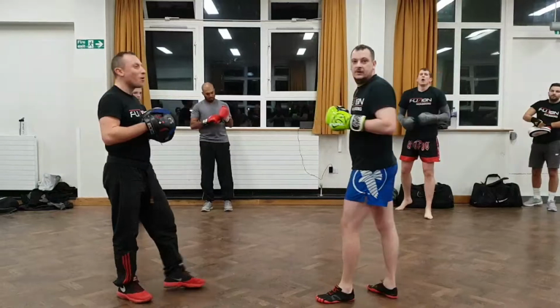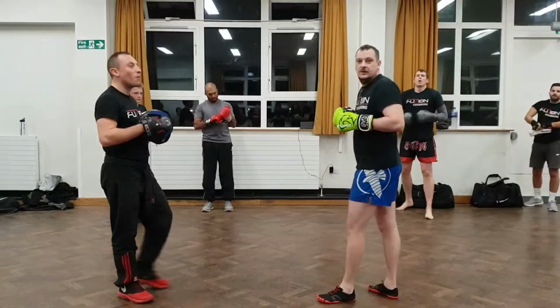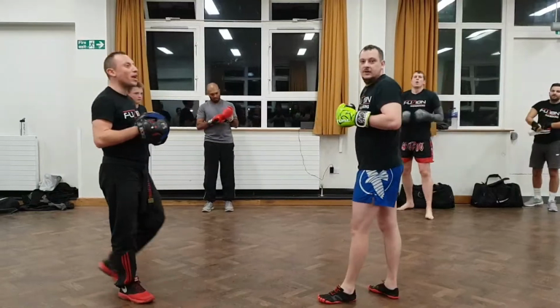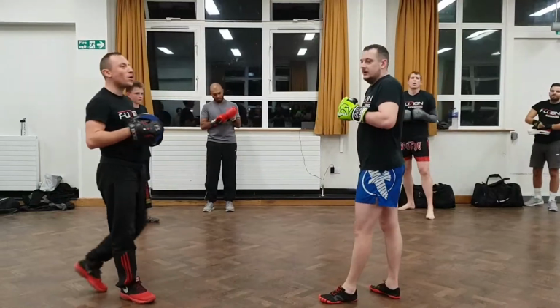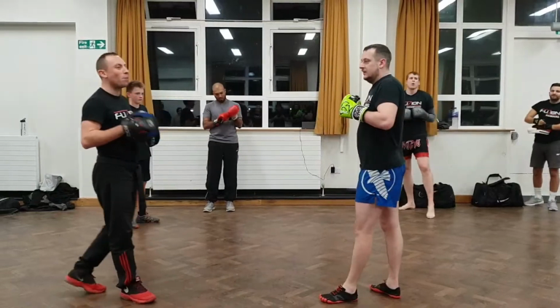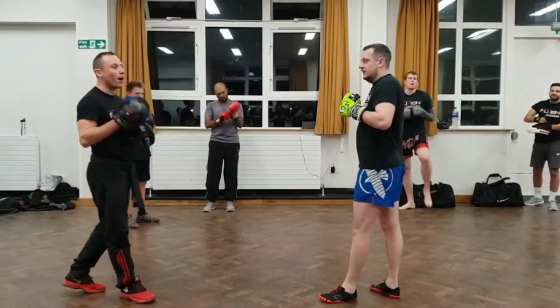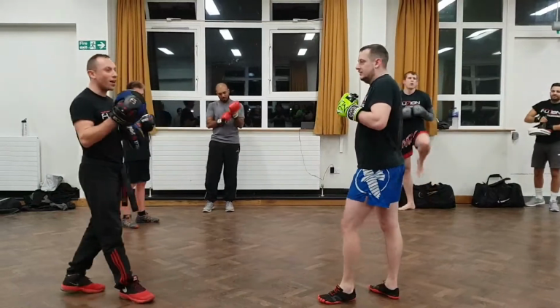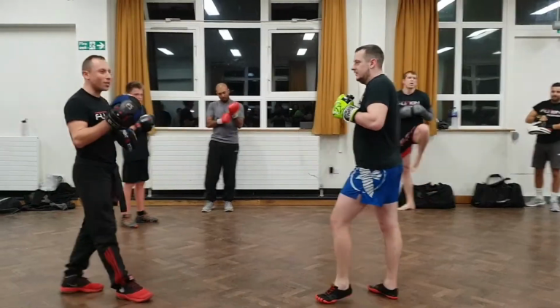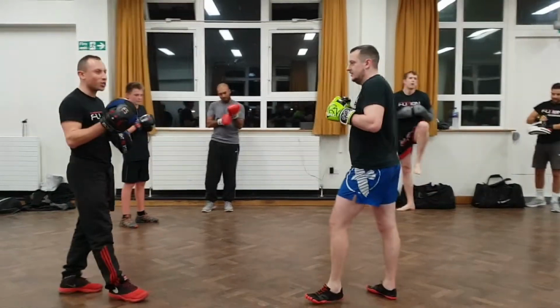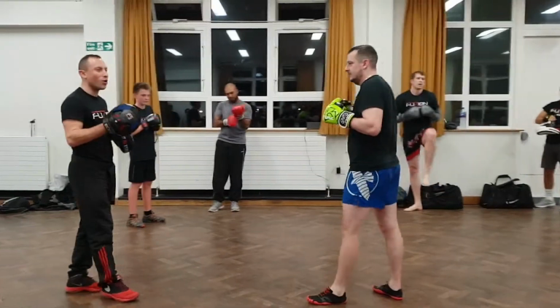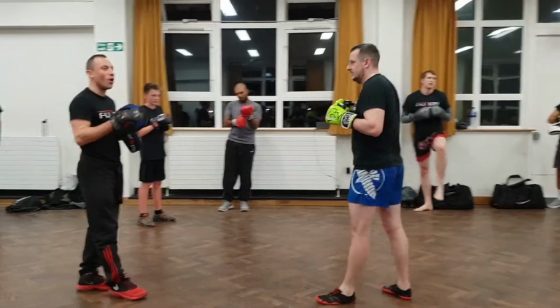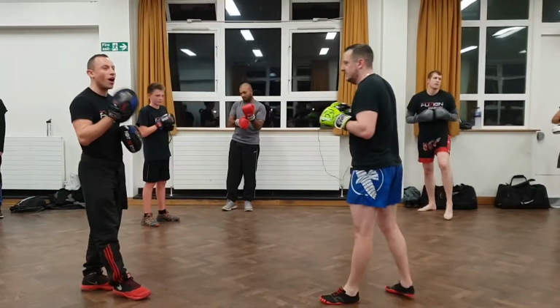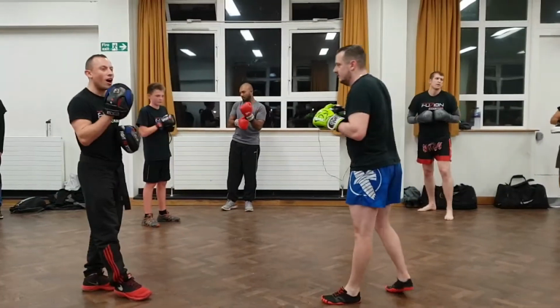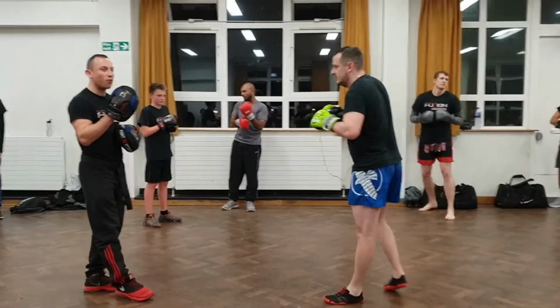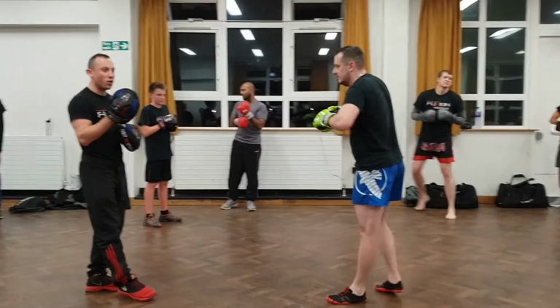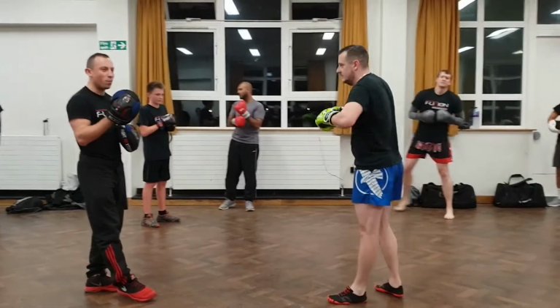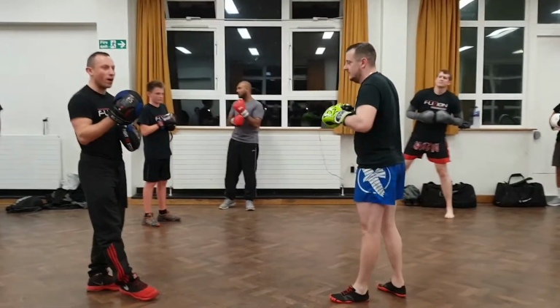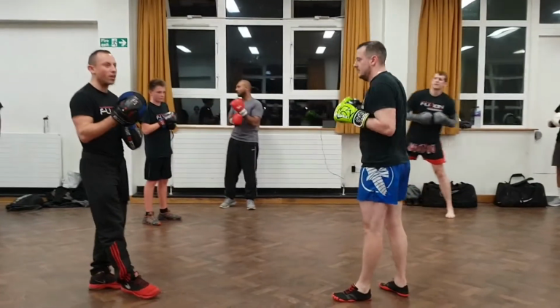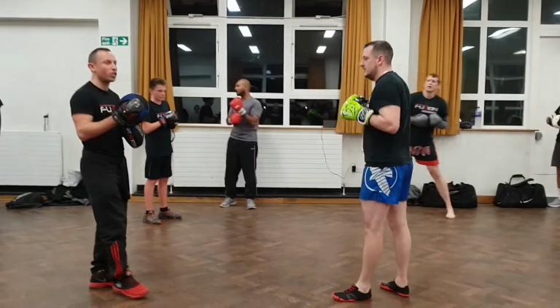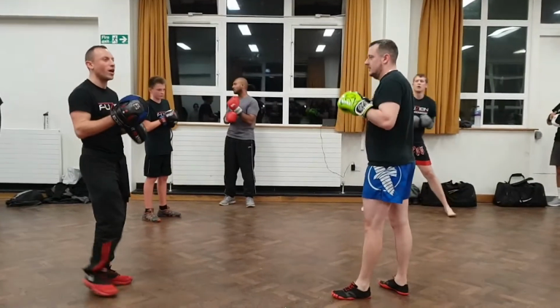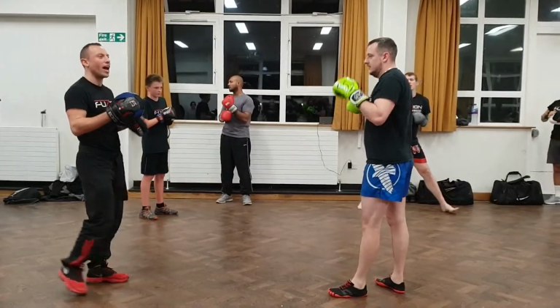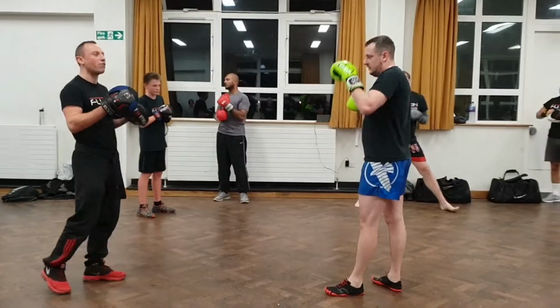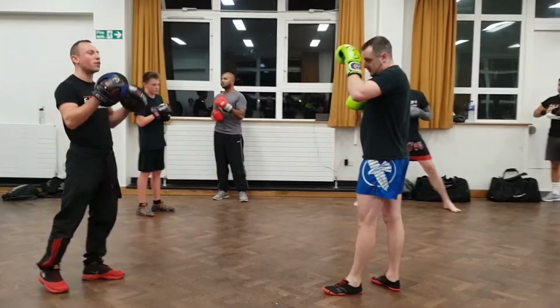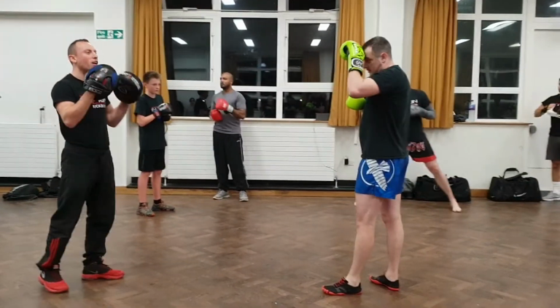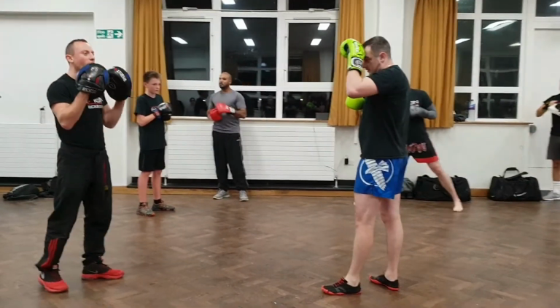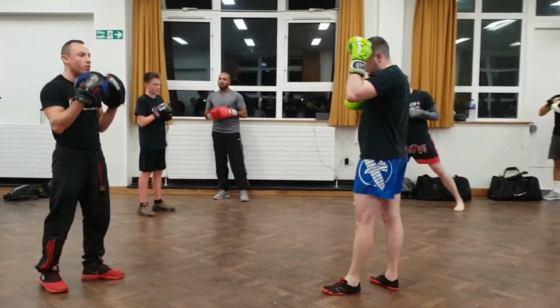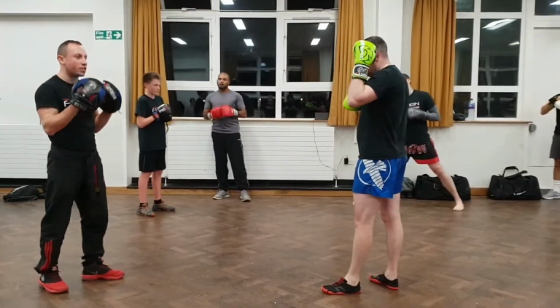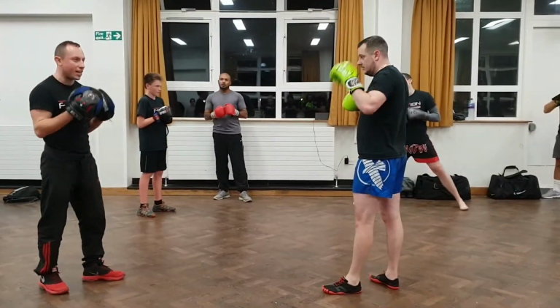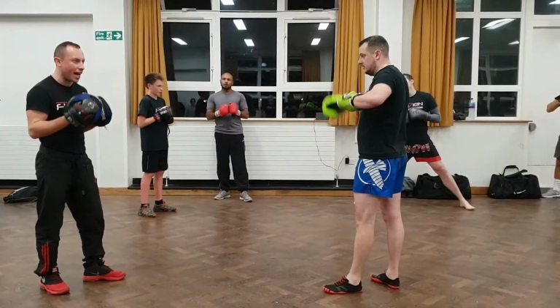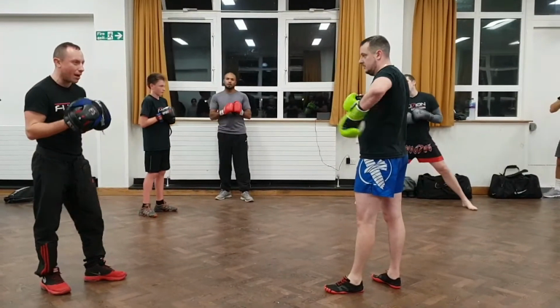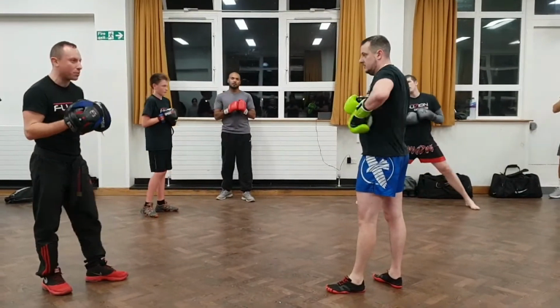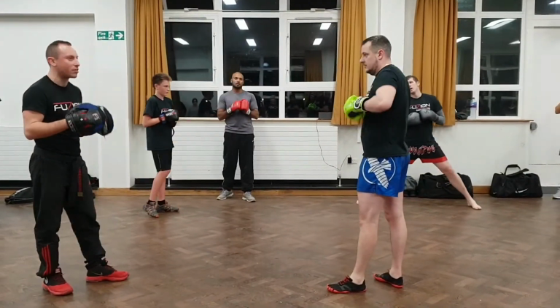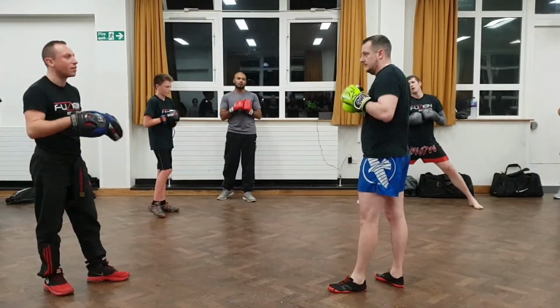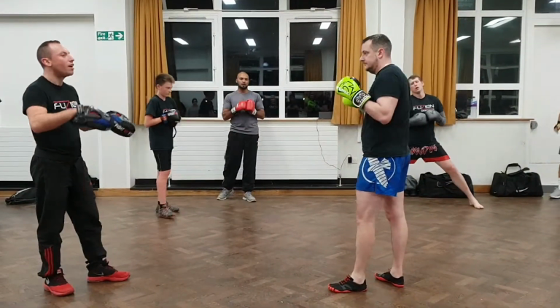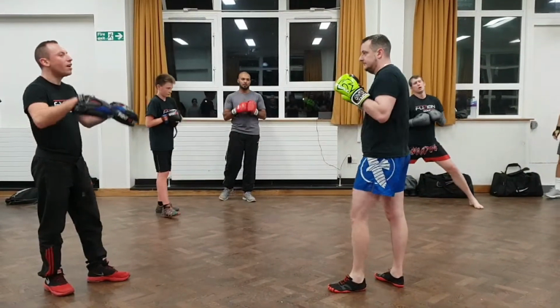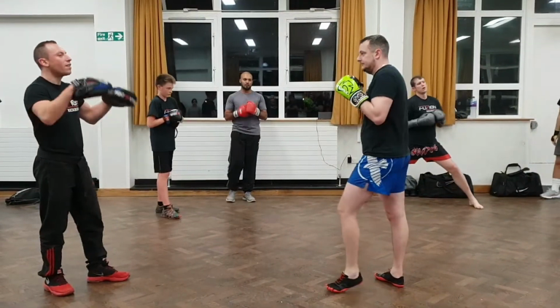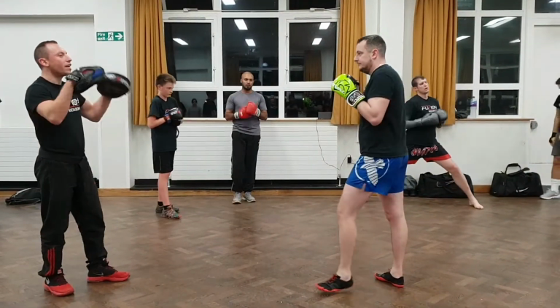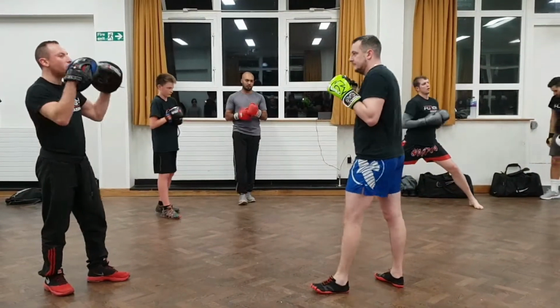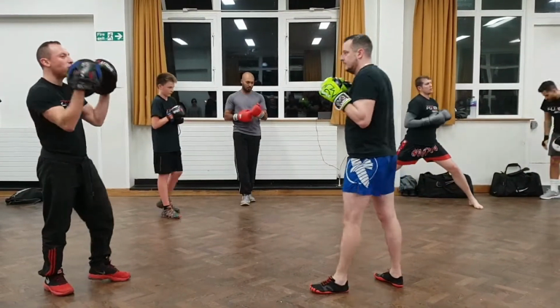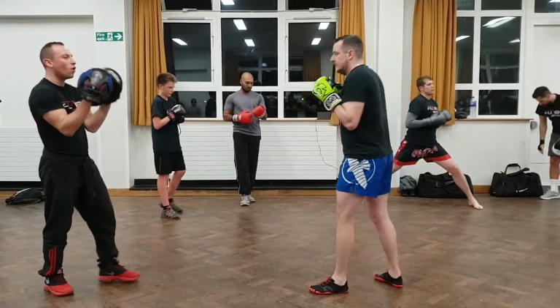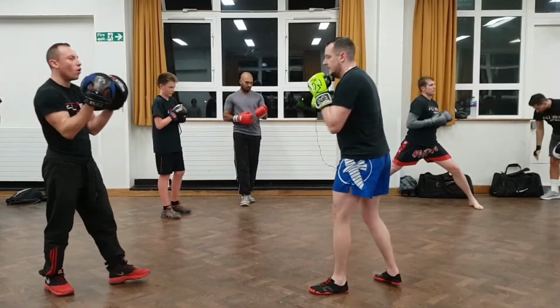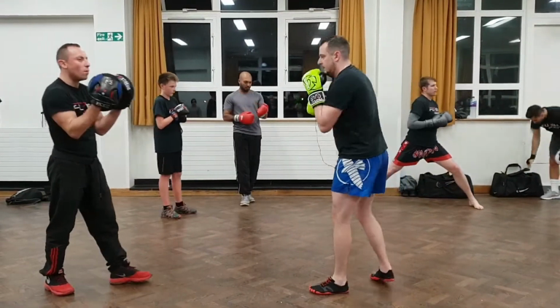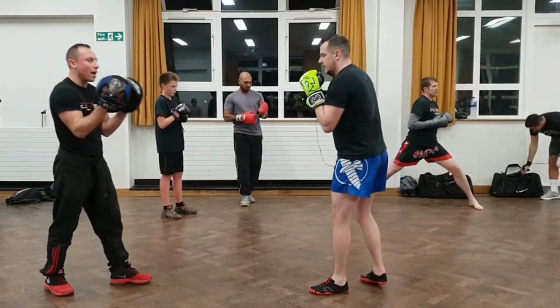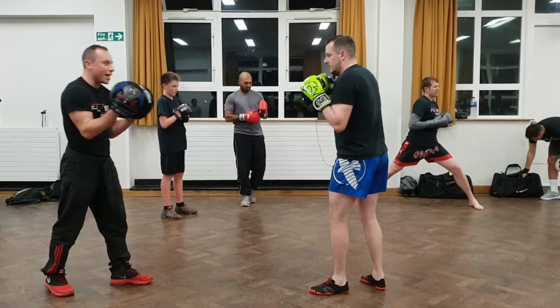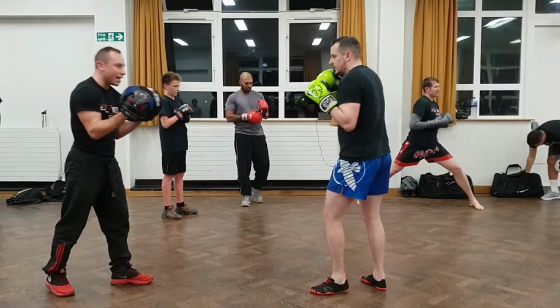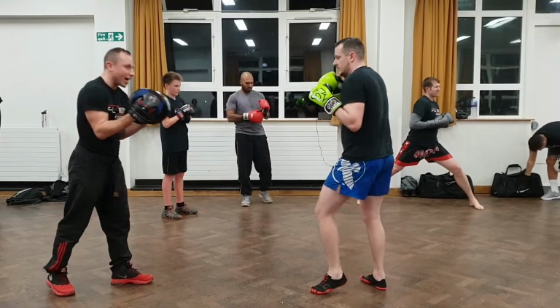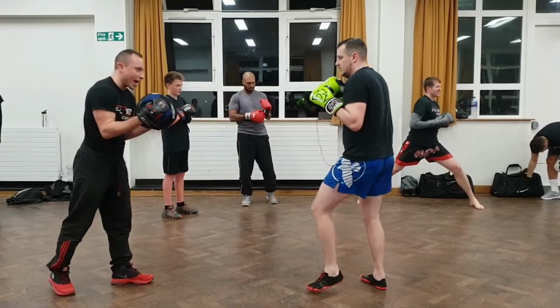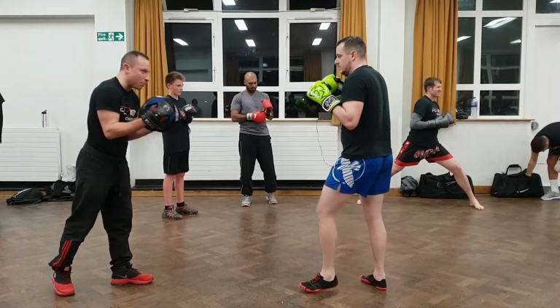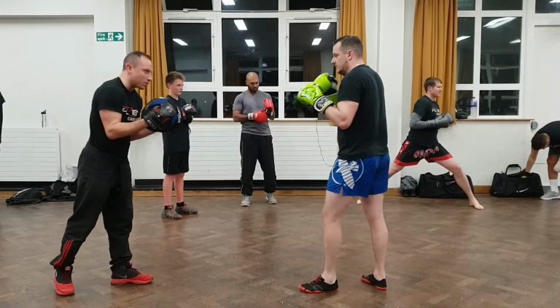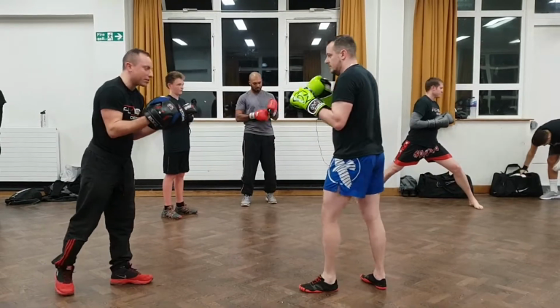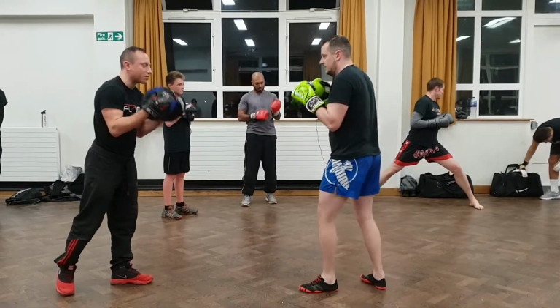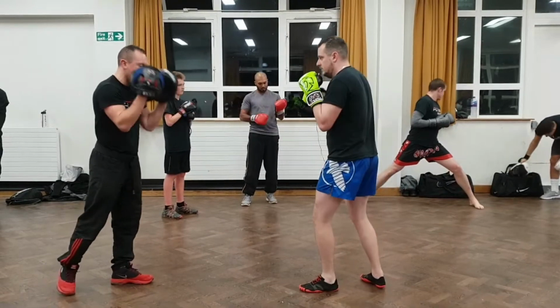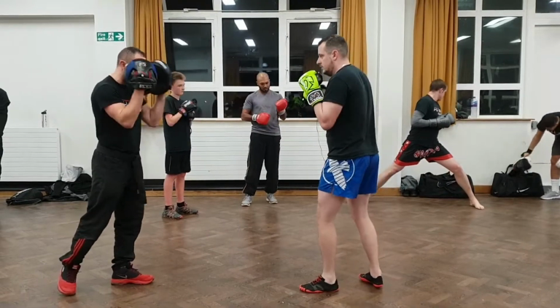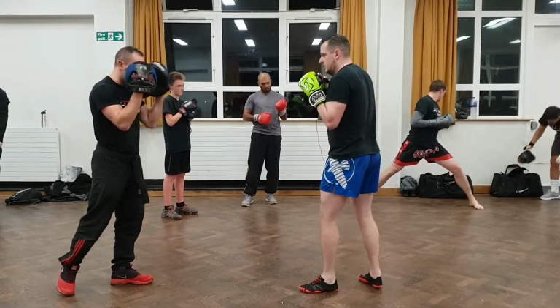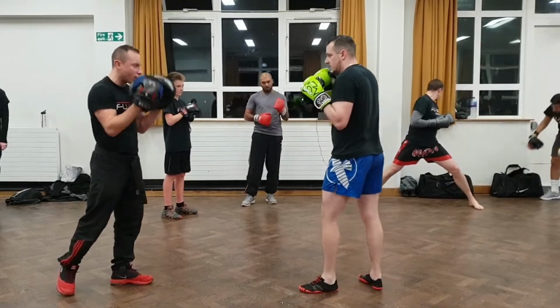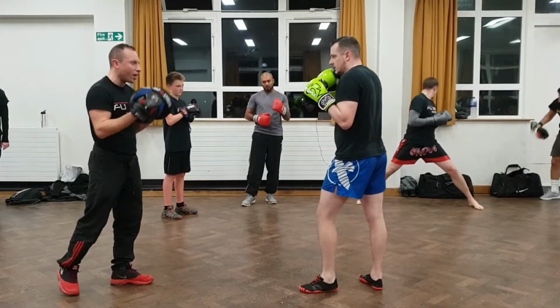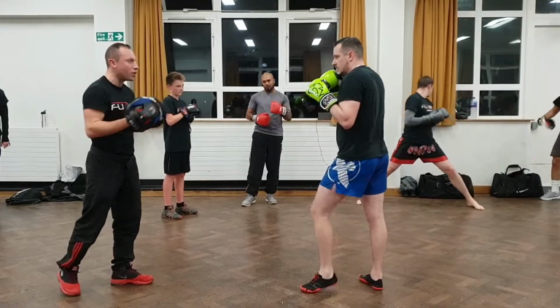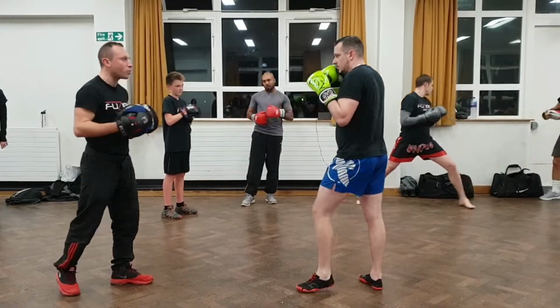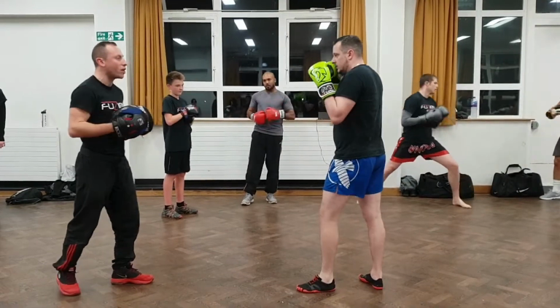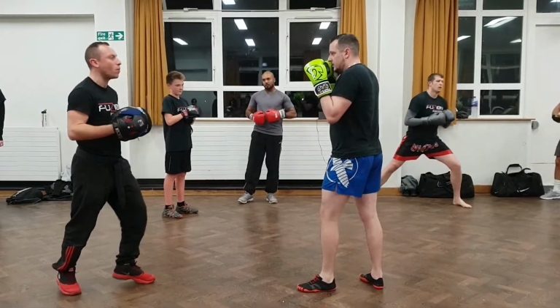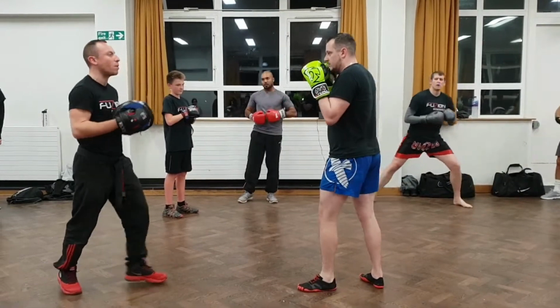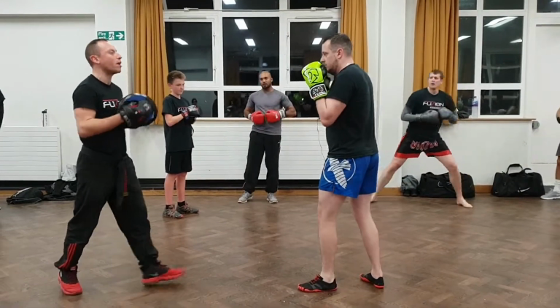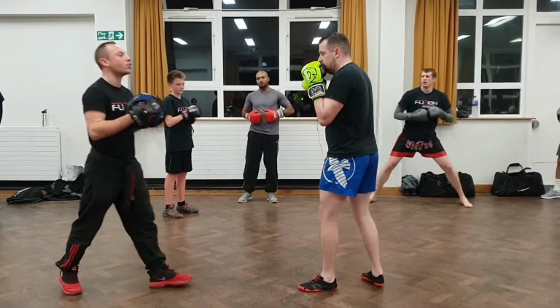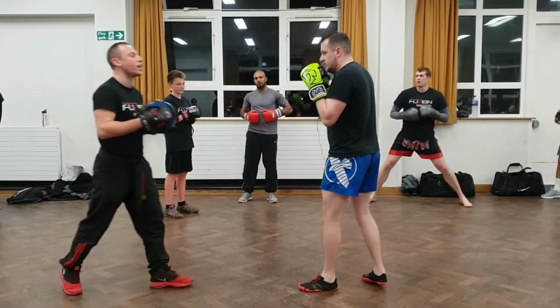When you punch, or after you punch, you have to close the gaps. There are four main gaps you need to close when you're punching.